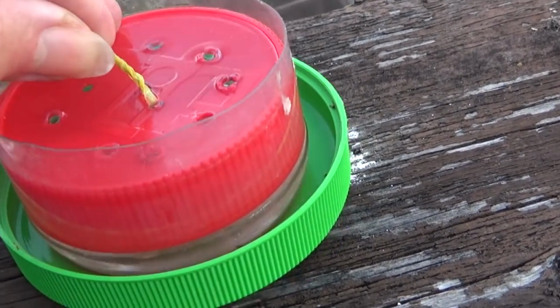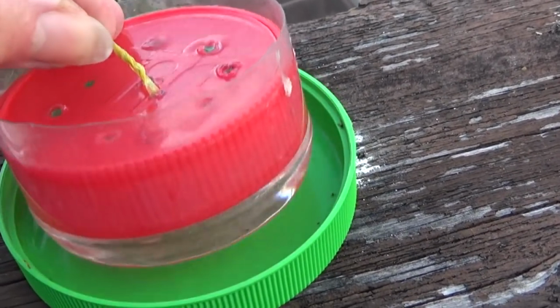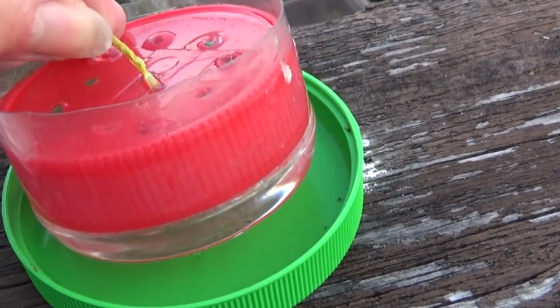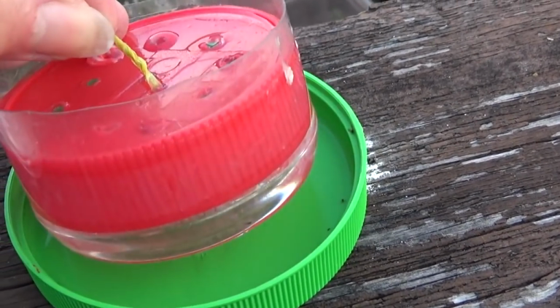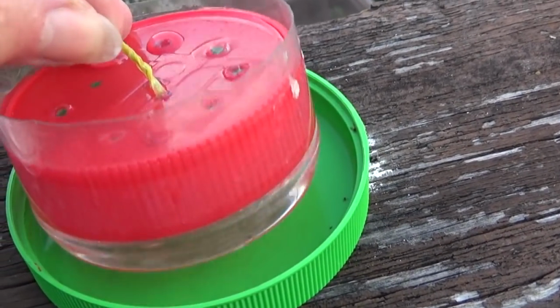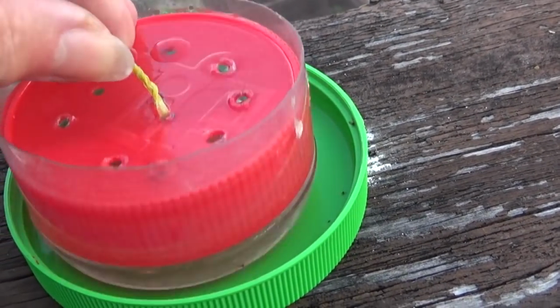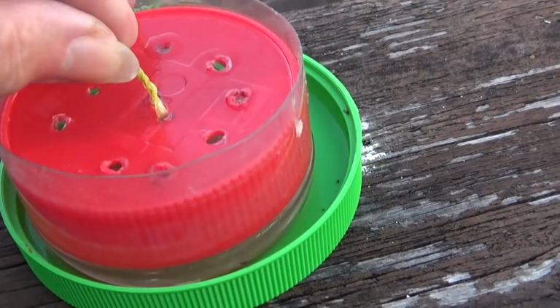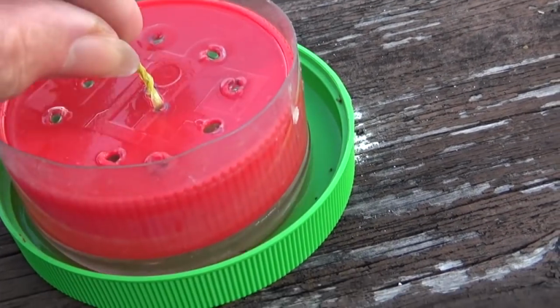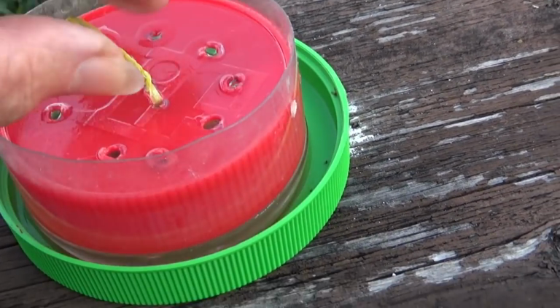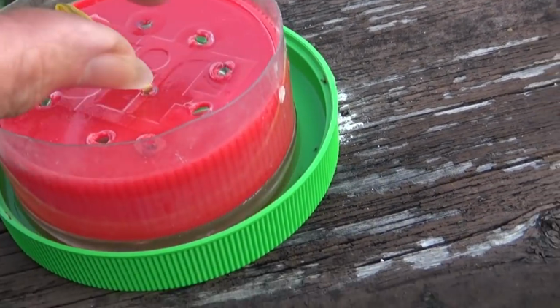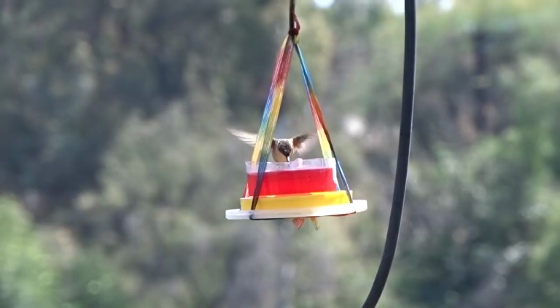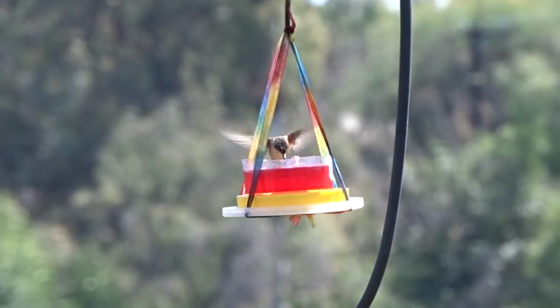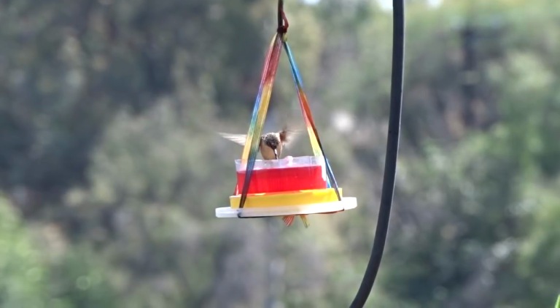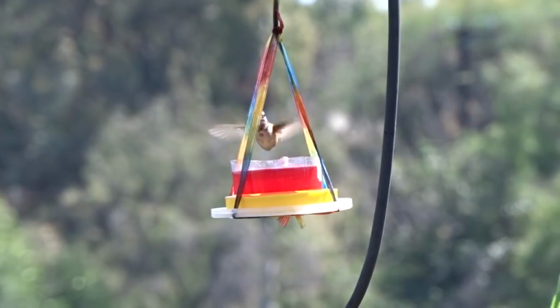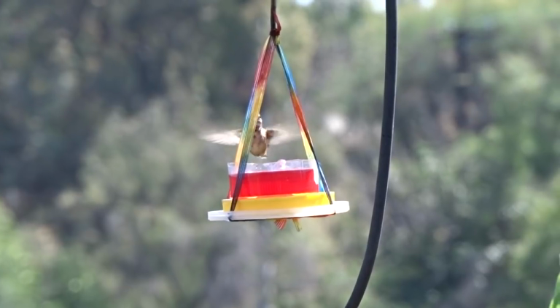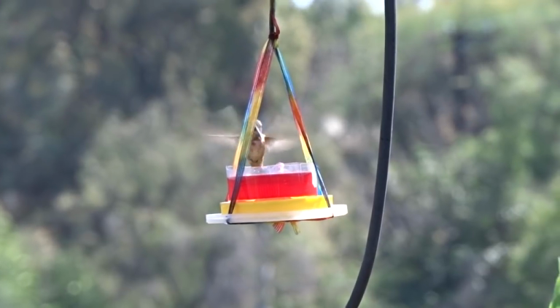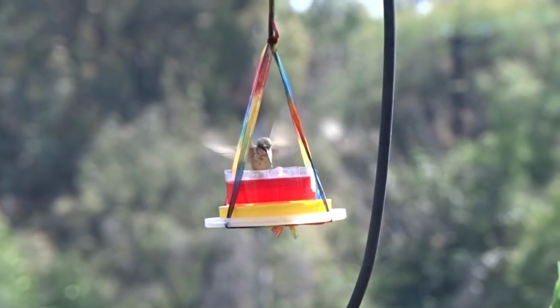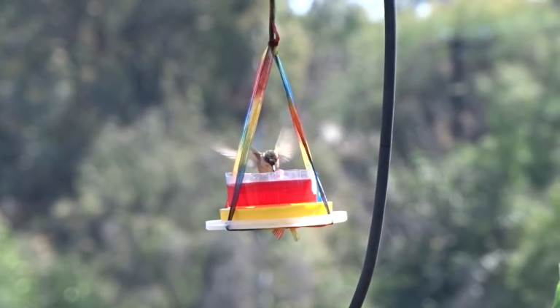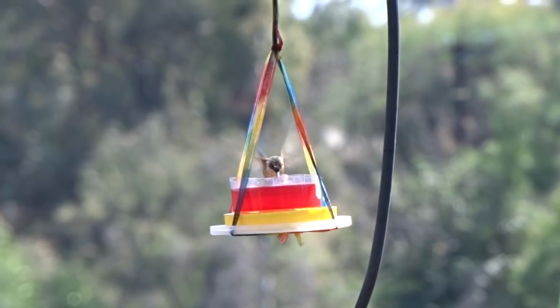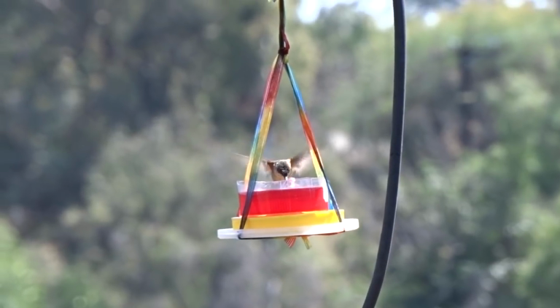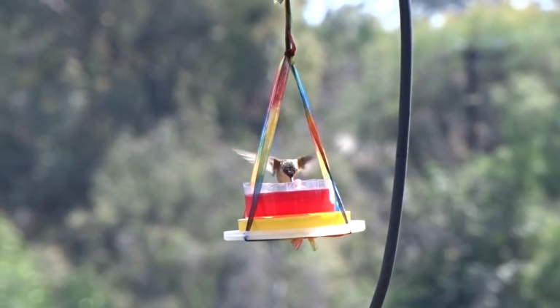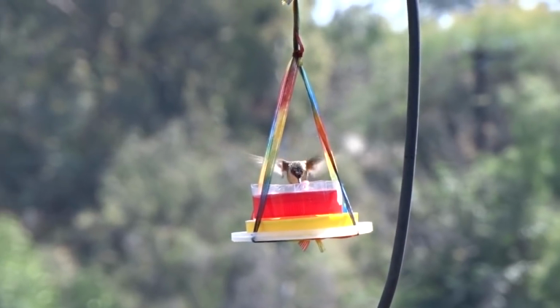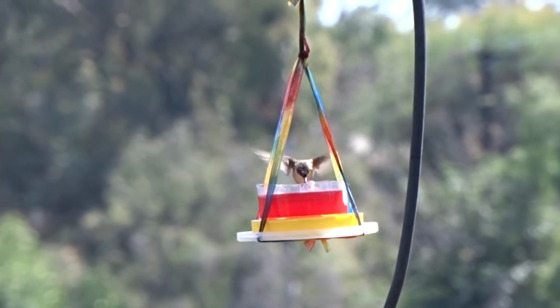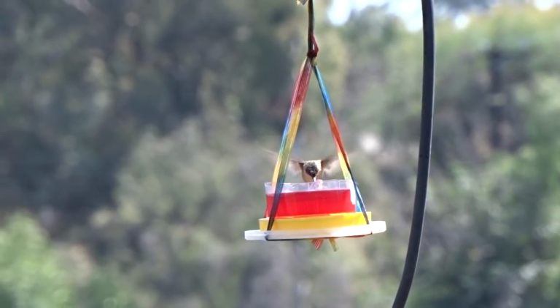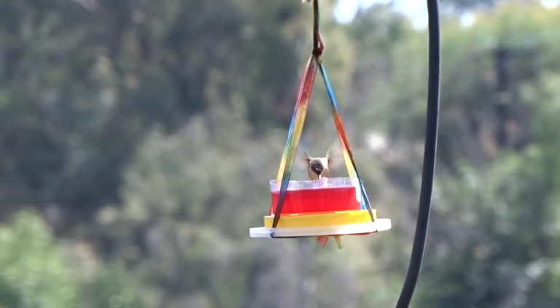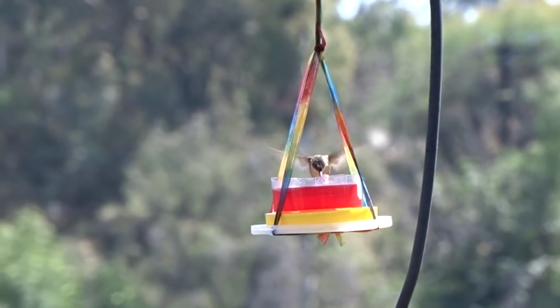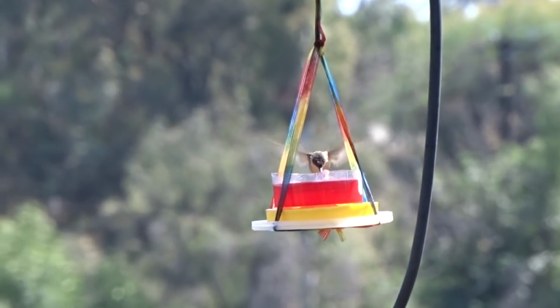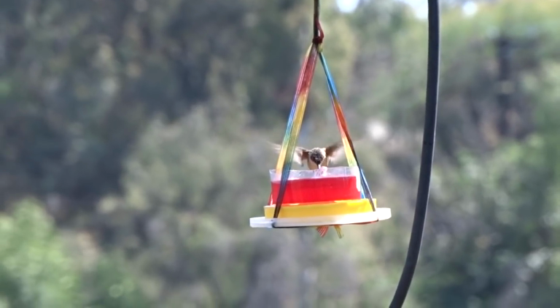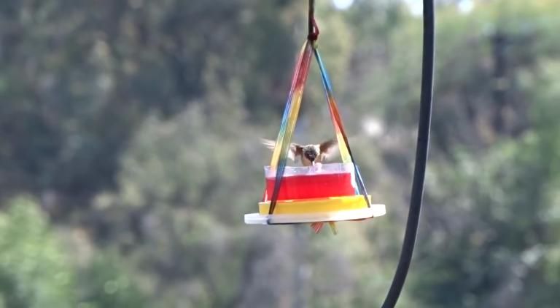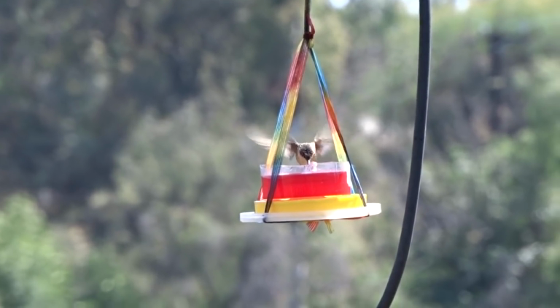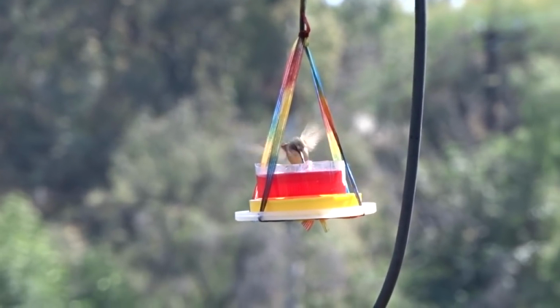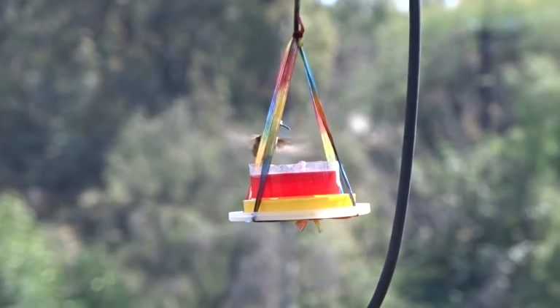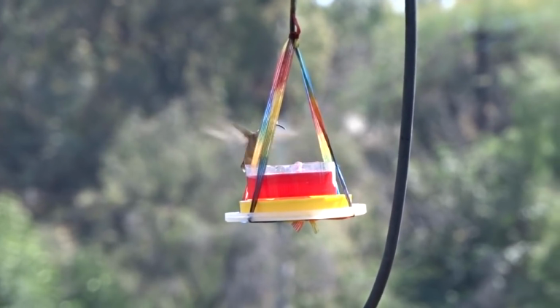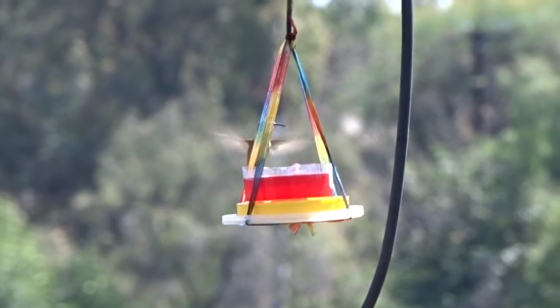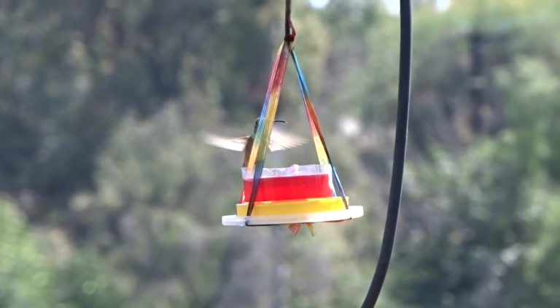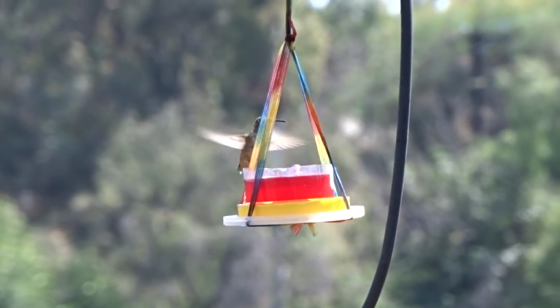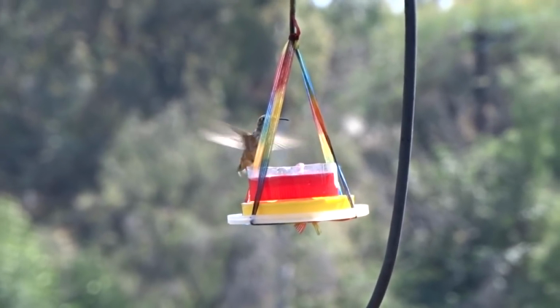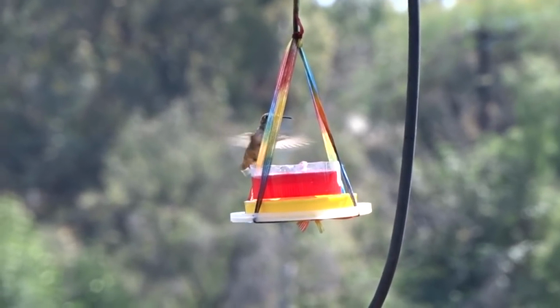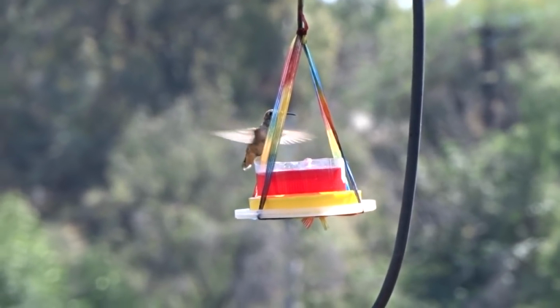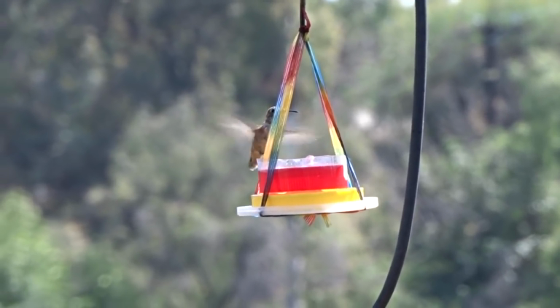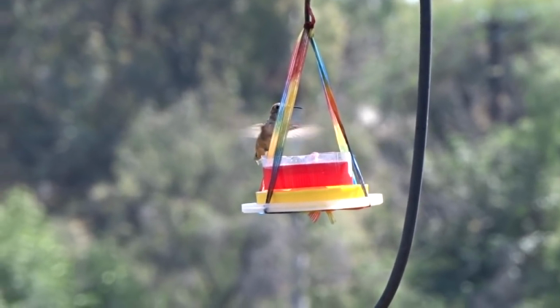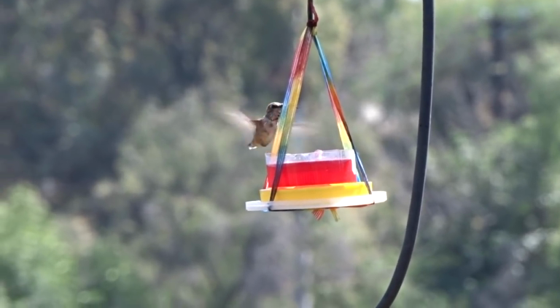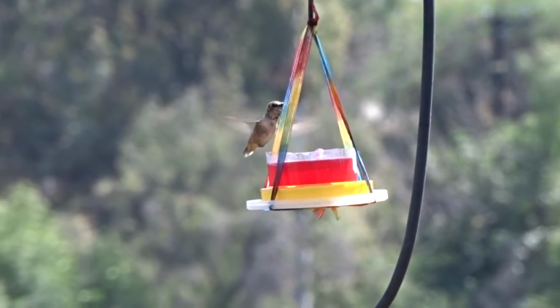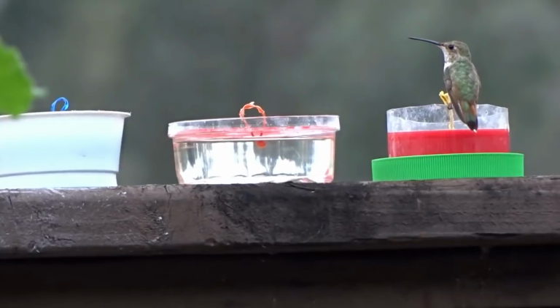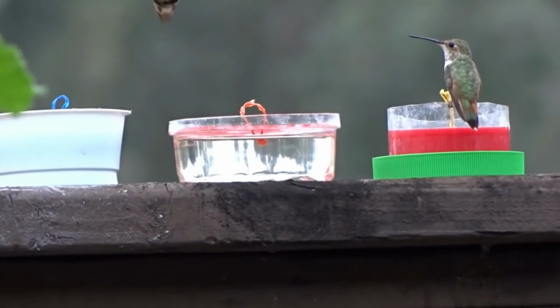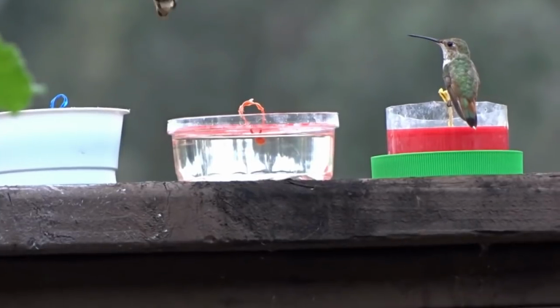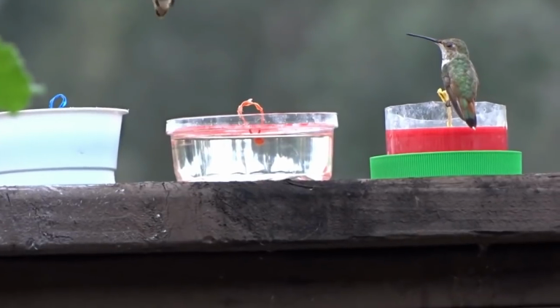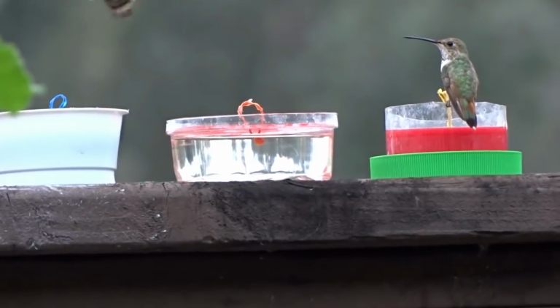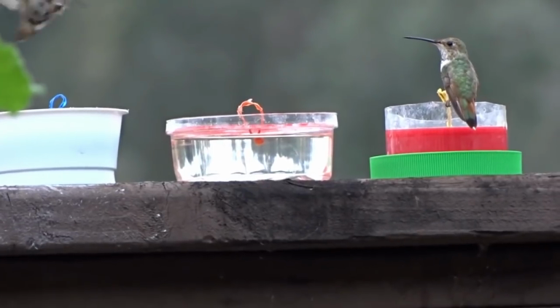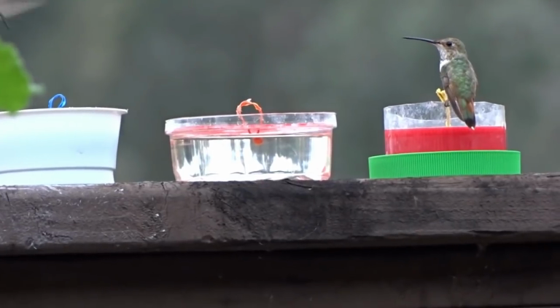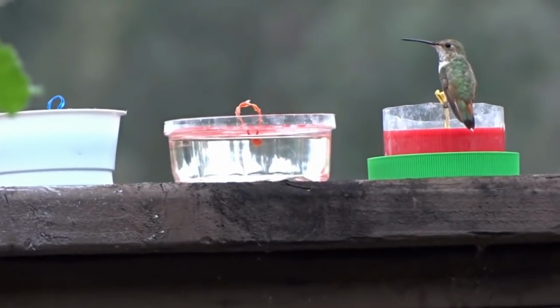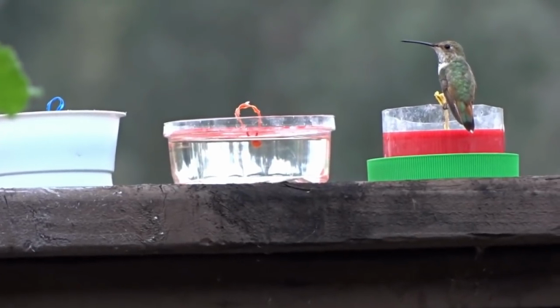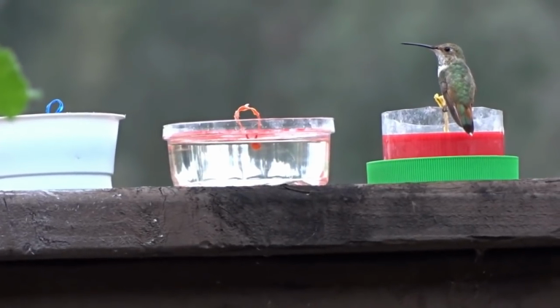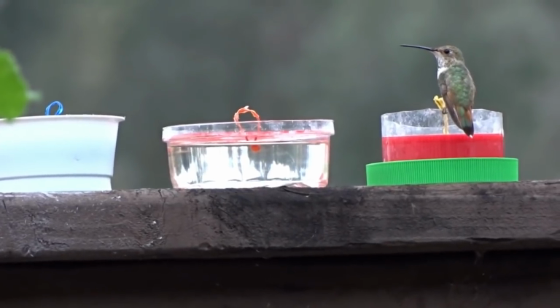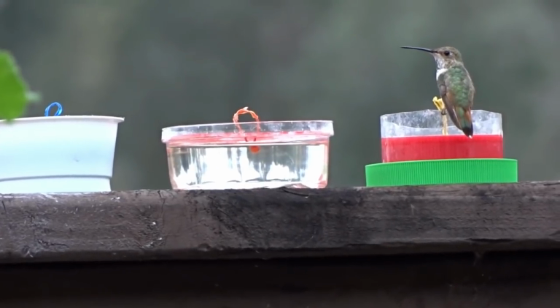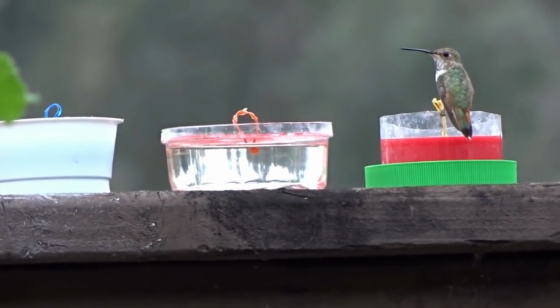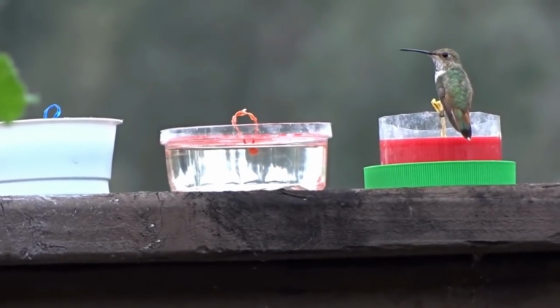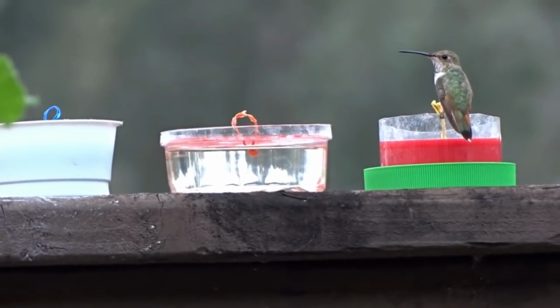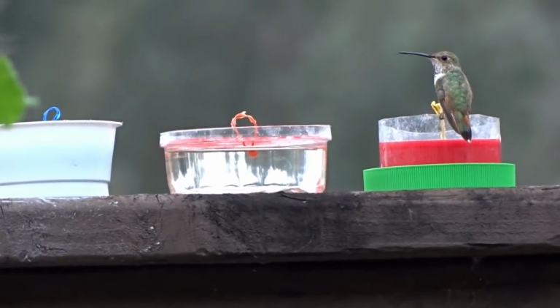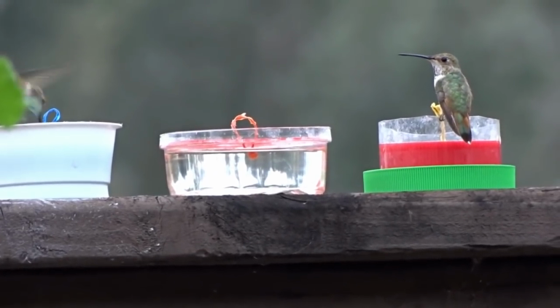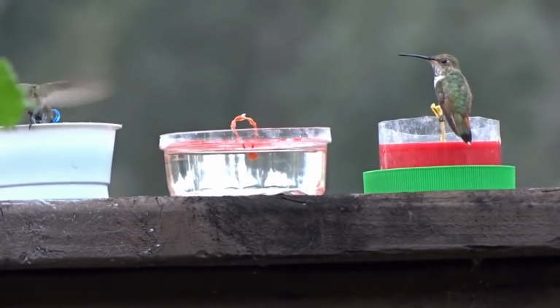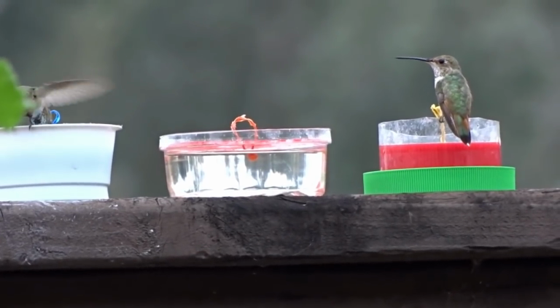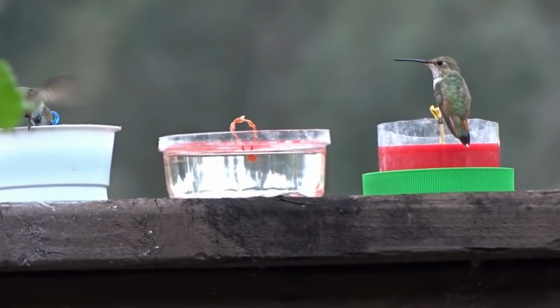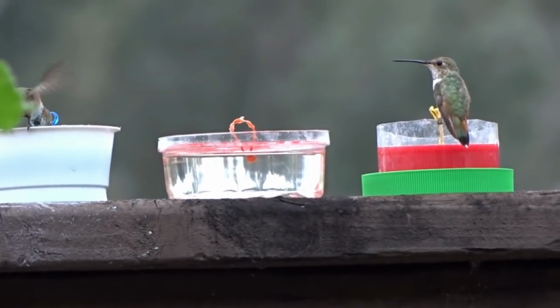They will come. They will use it. They absolutely love it. It's the easiest thing I think you're going to find to make when it comes to hummingbirds.